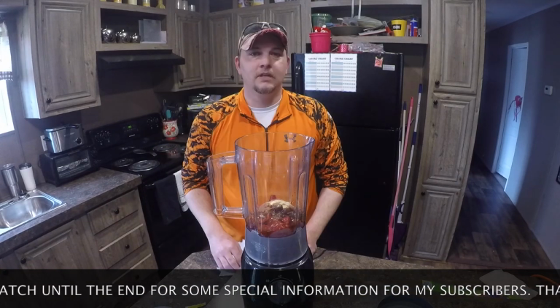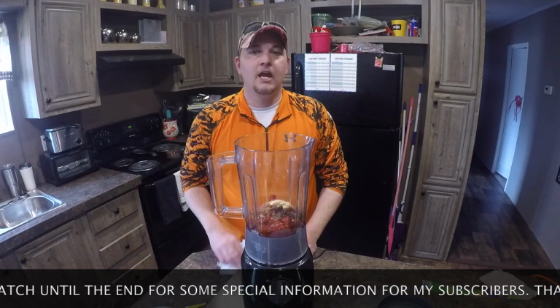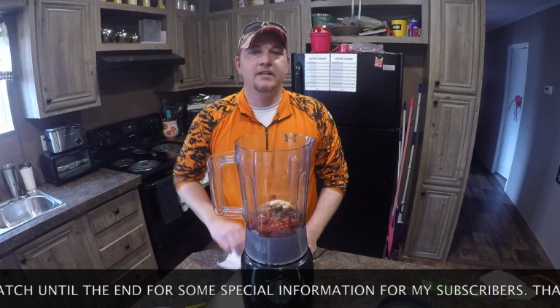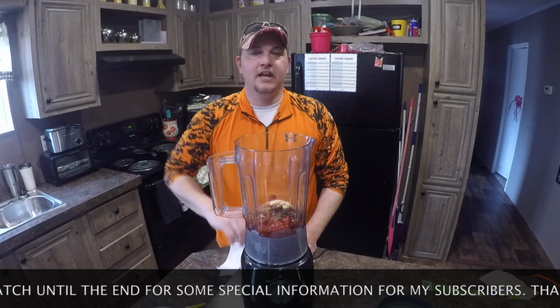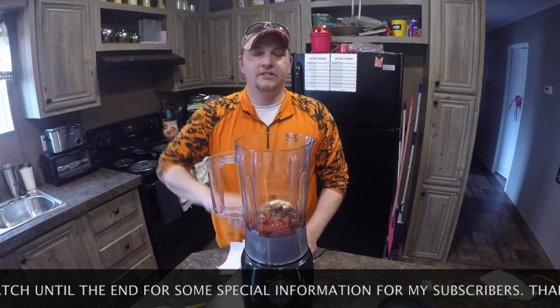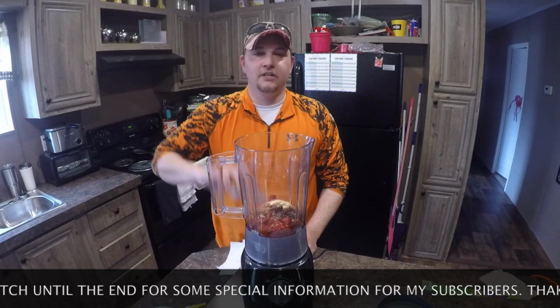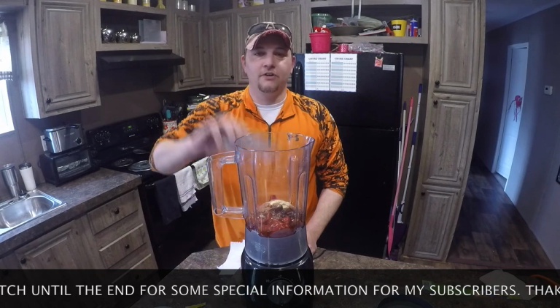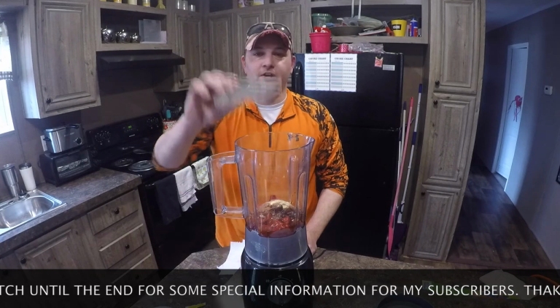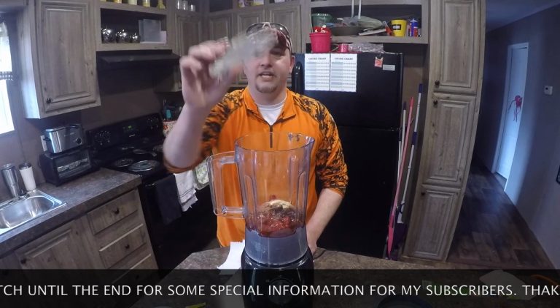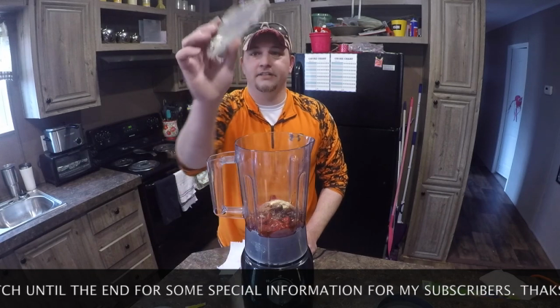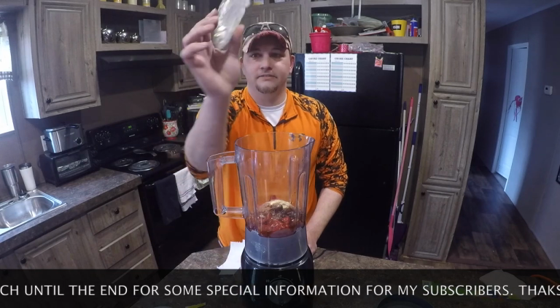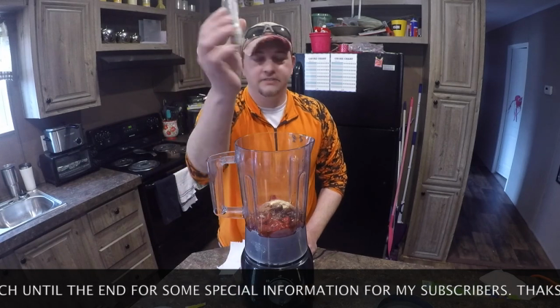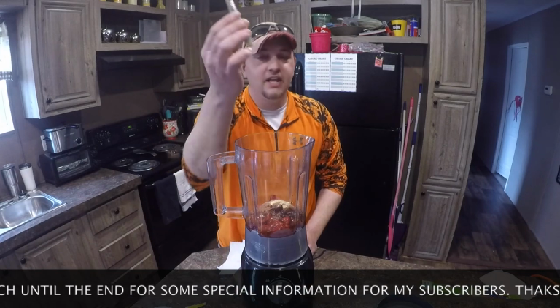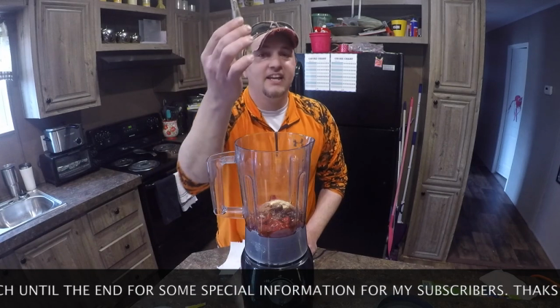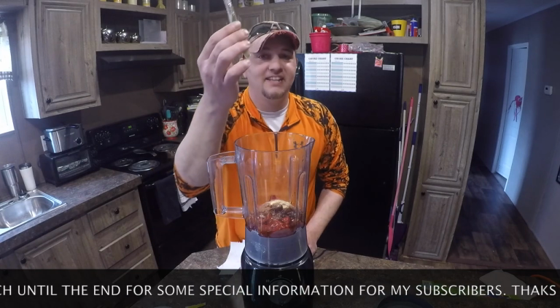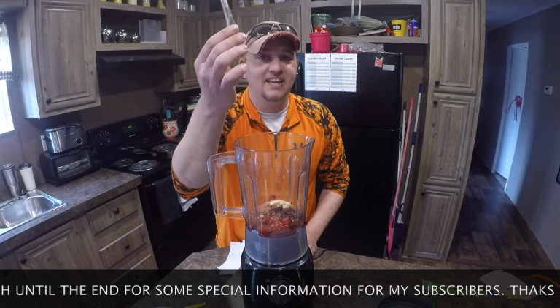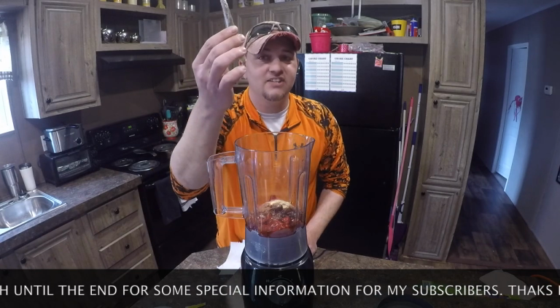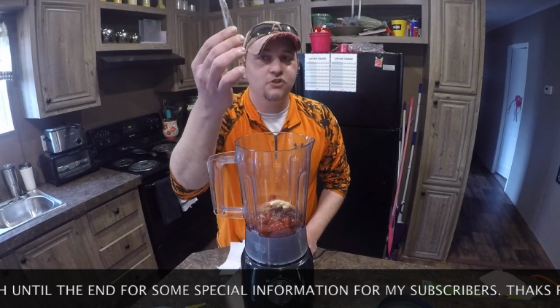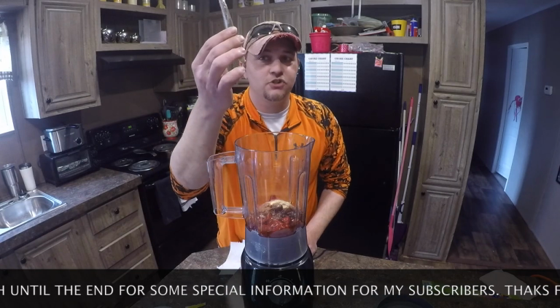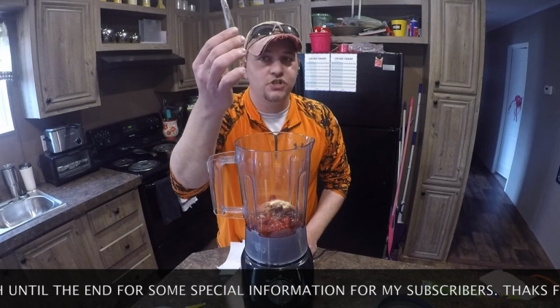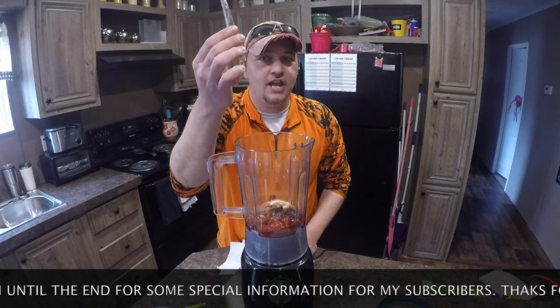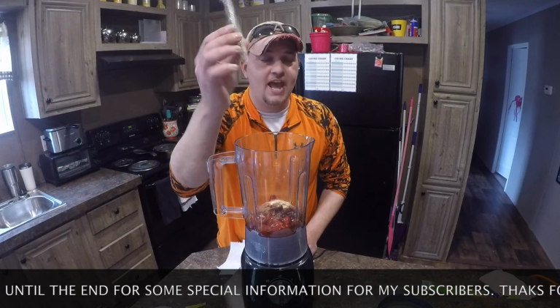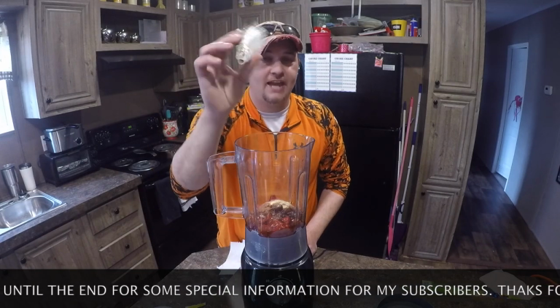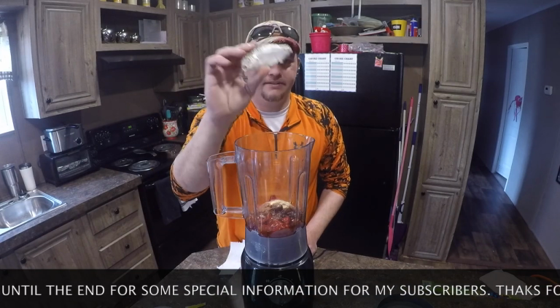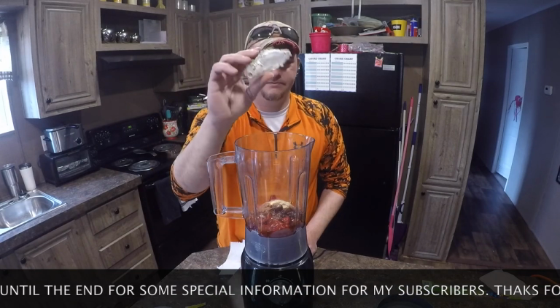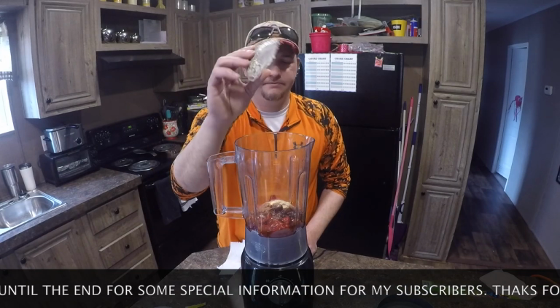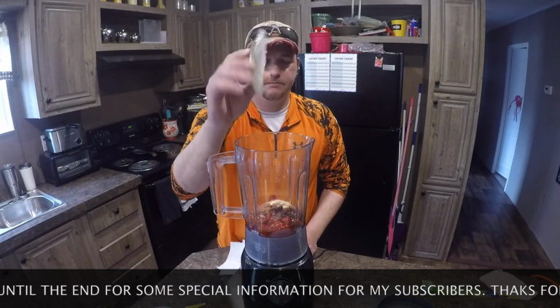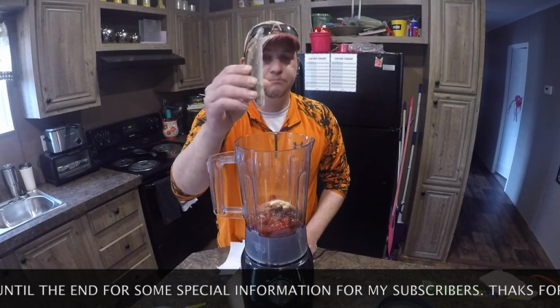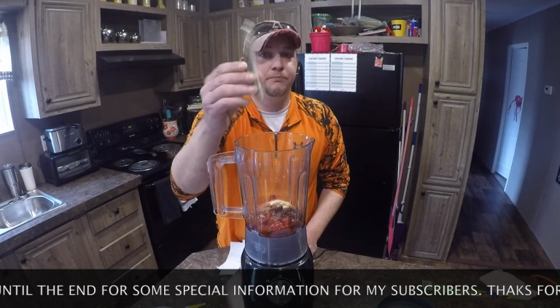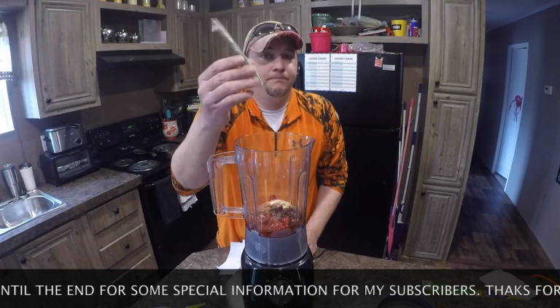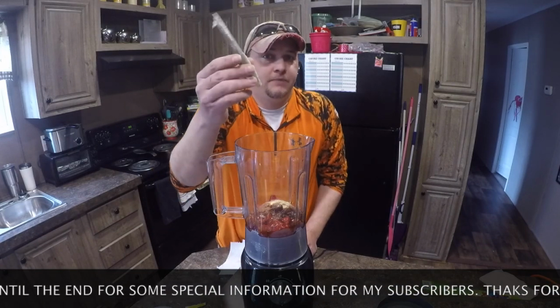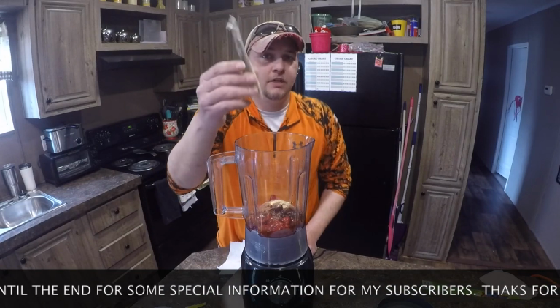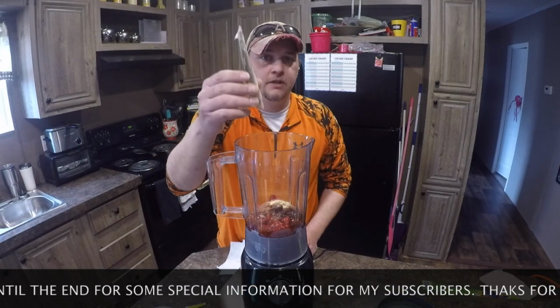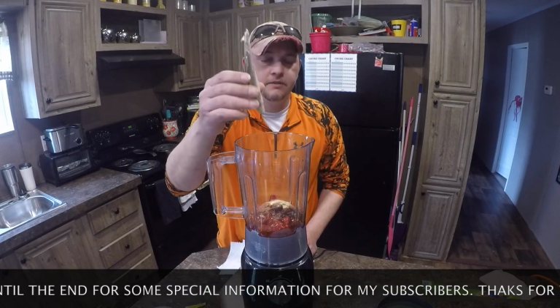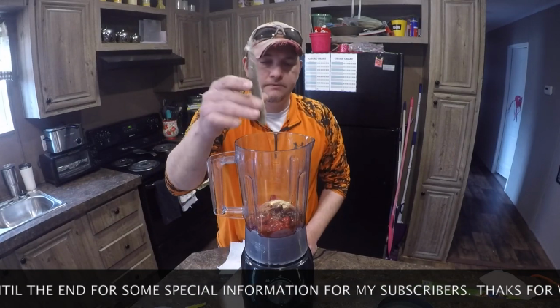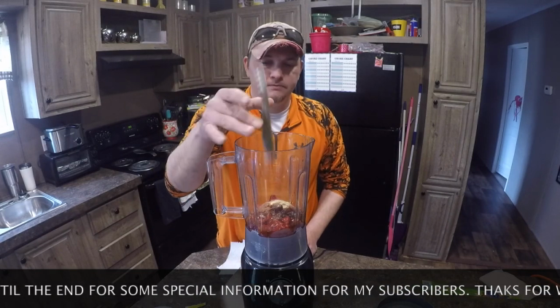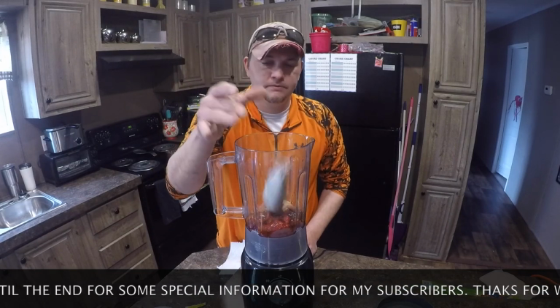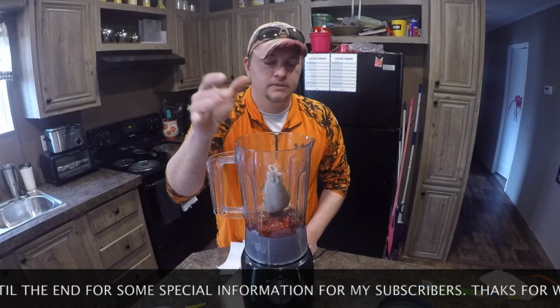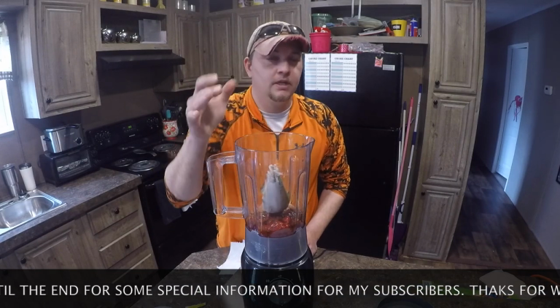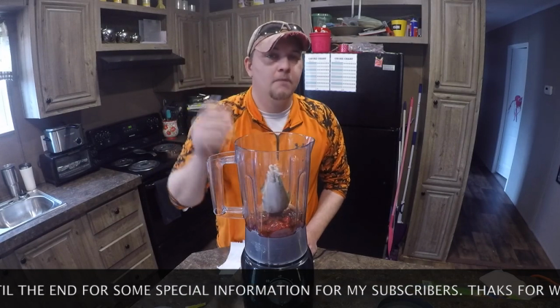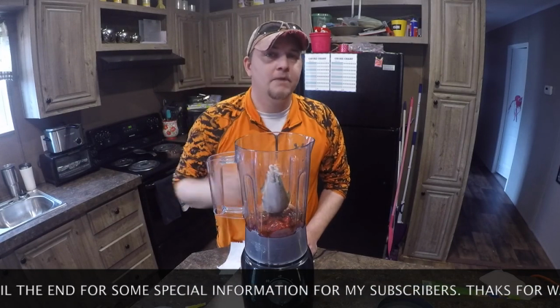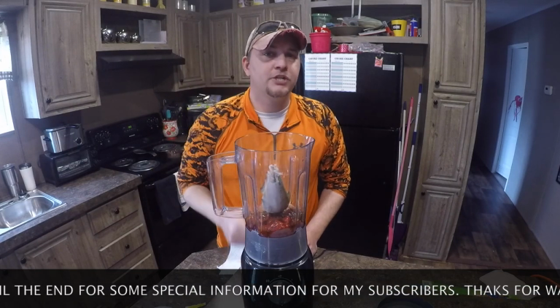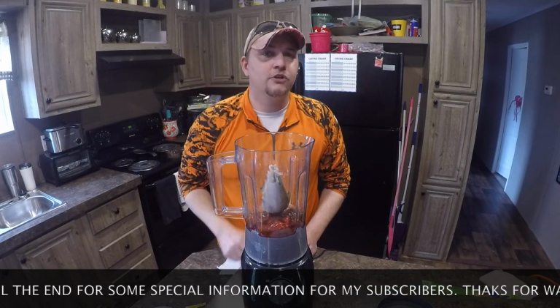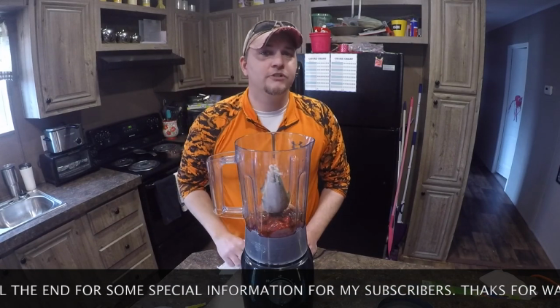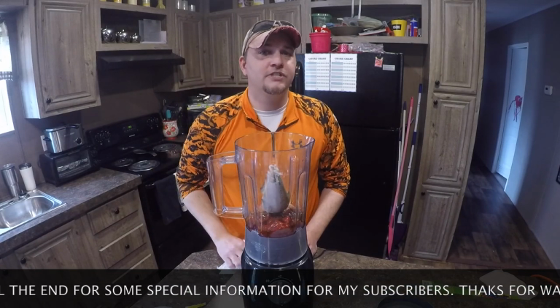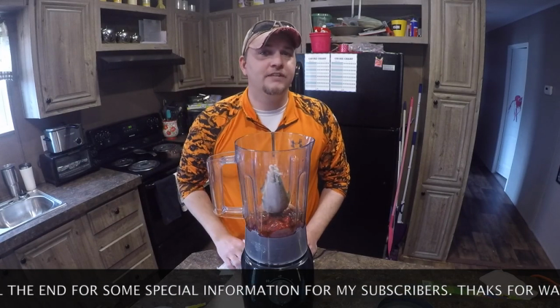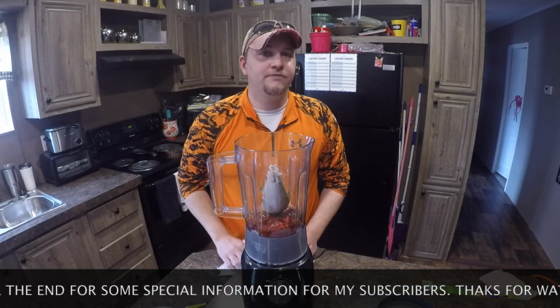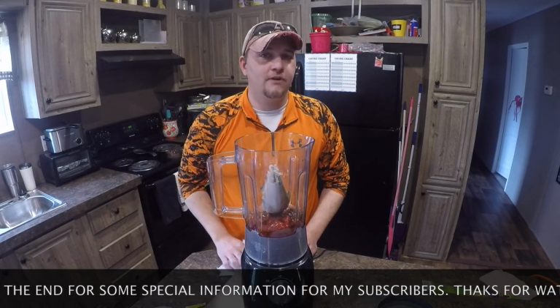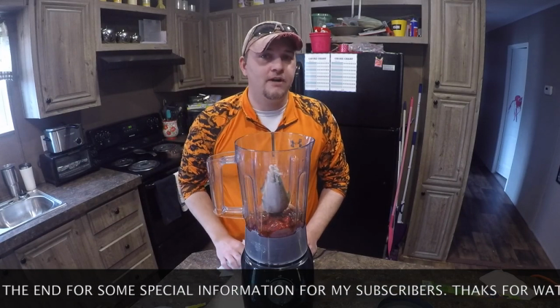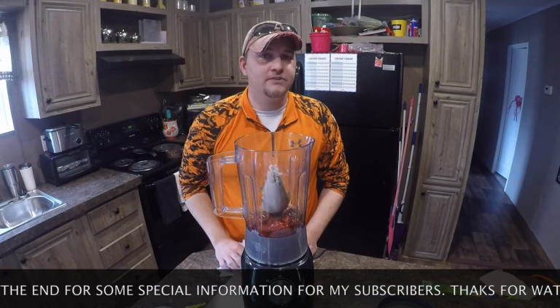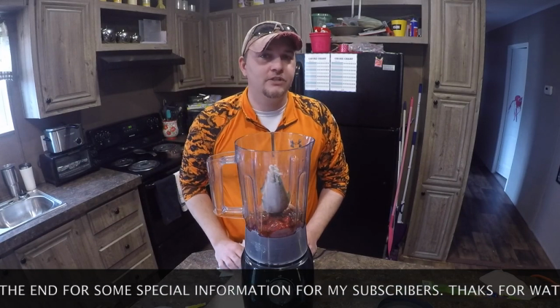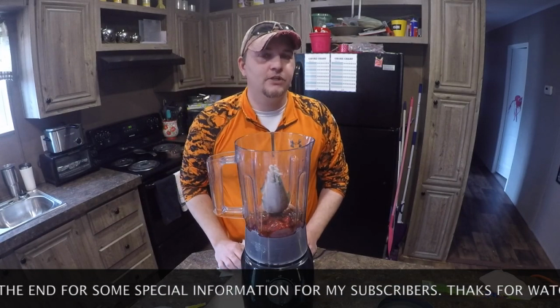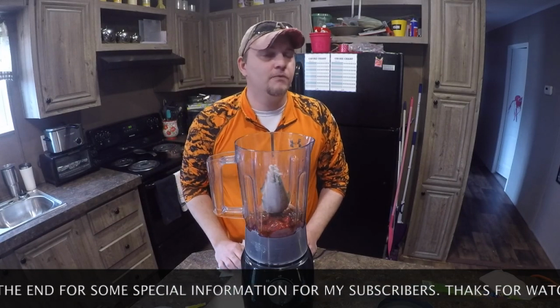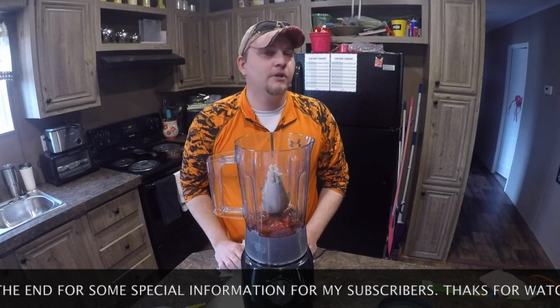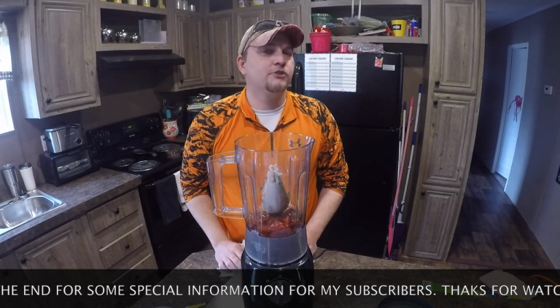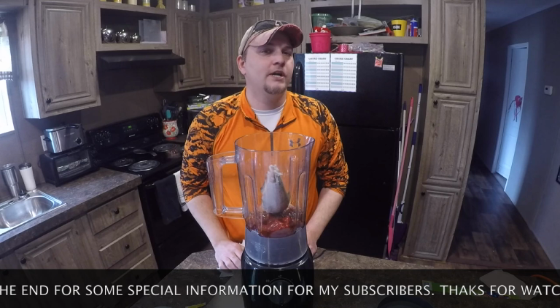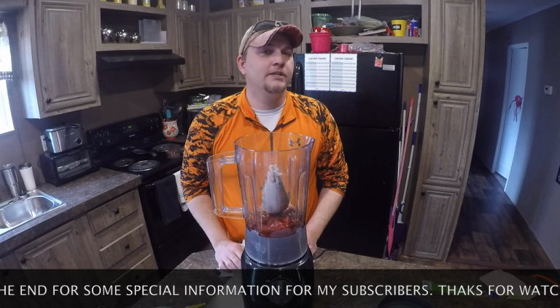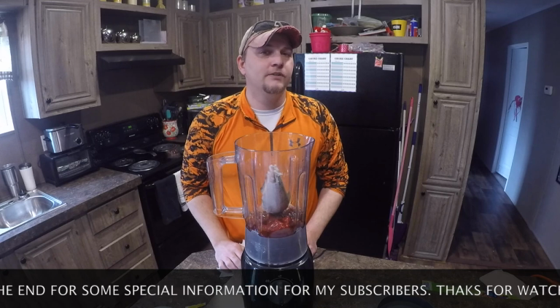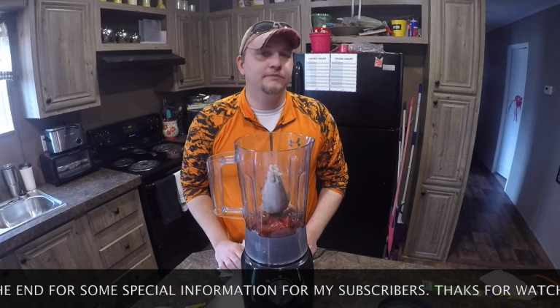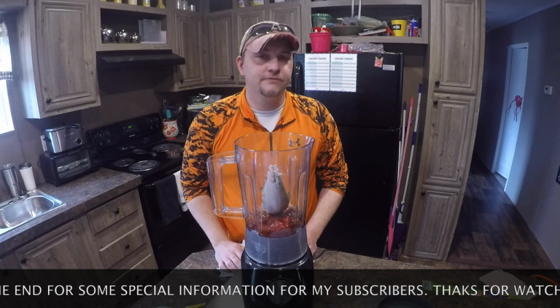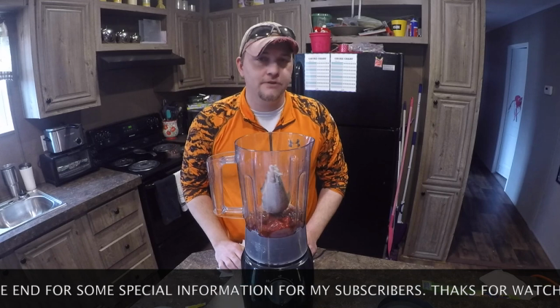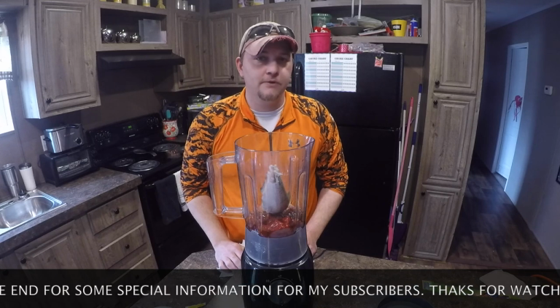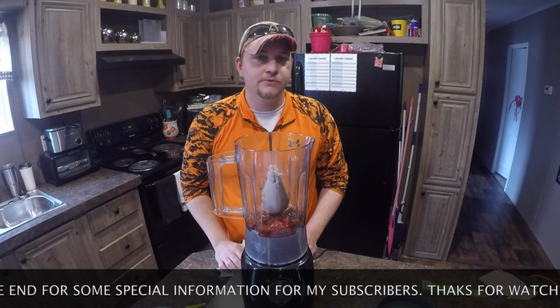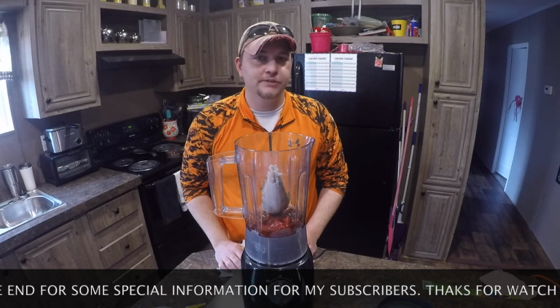Next ingredient: gizzard shad. Make sure it's defrosted — you don't want to try and do it frozen.